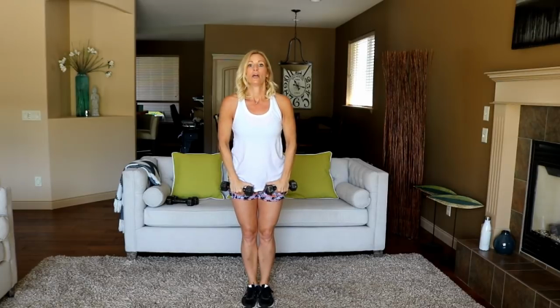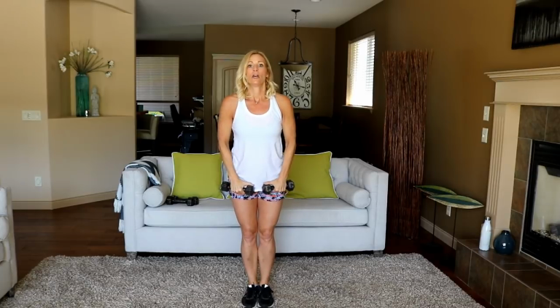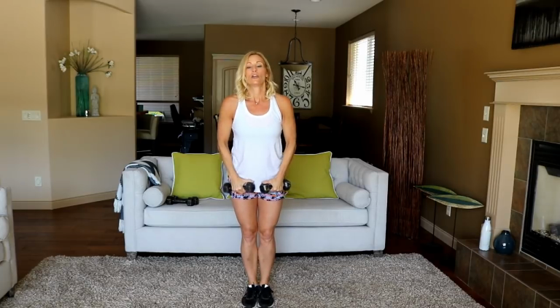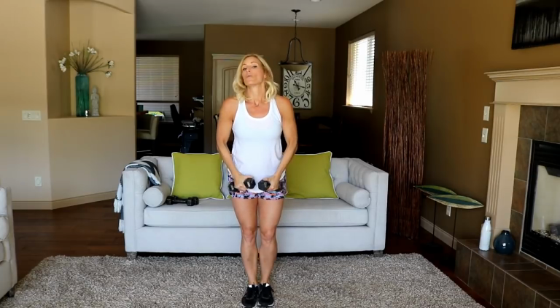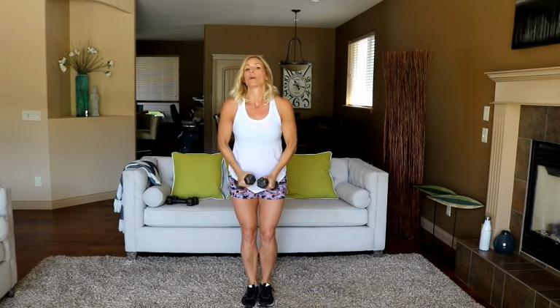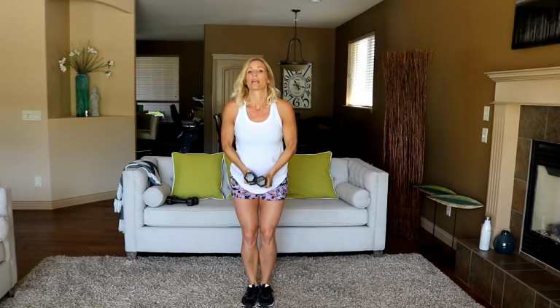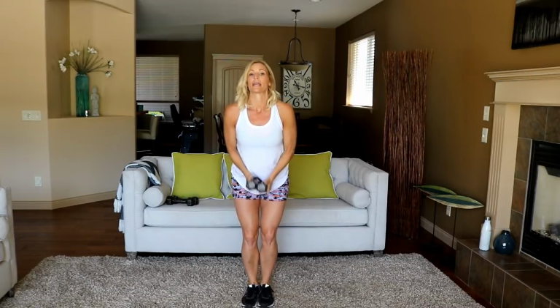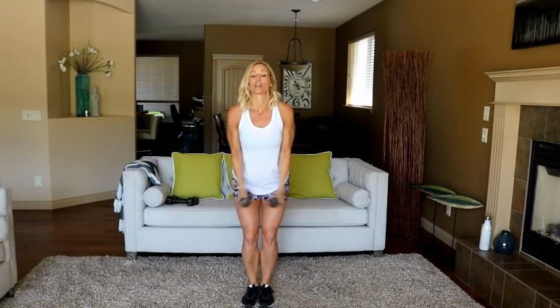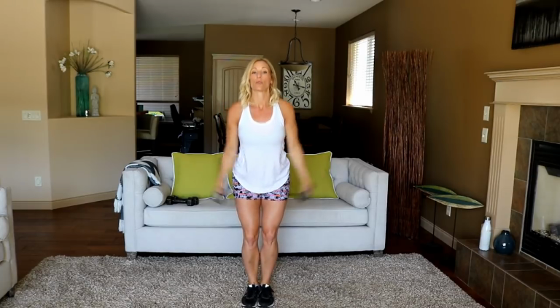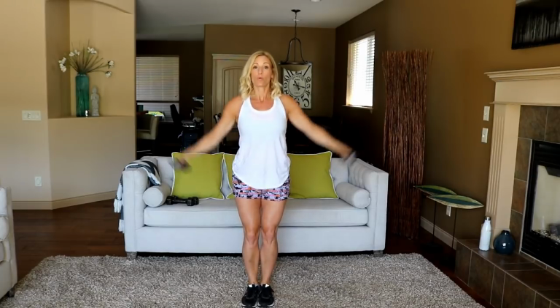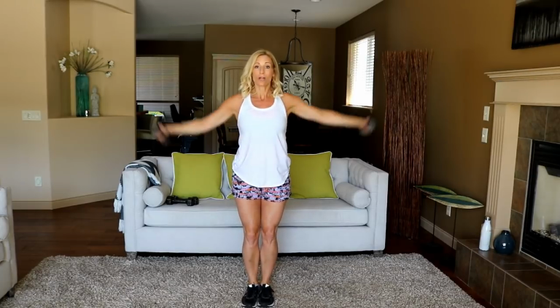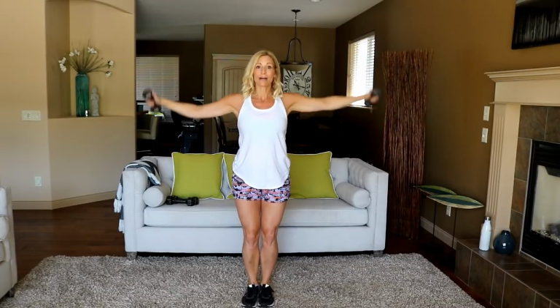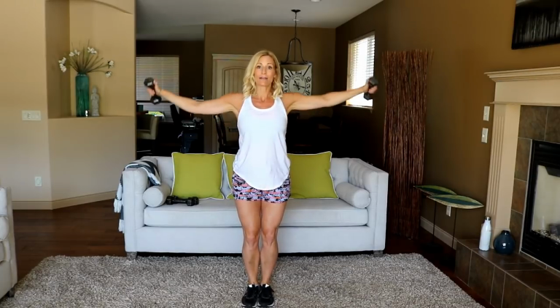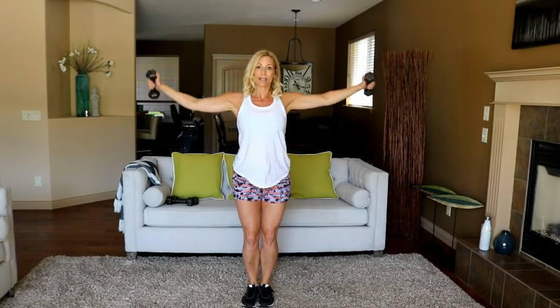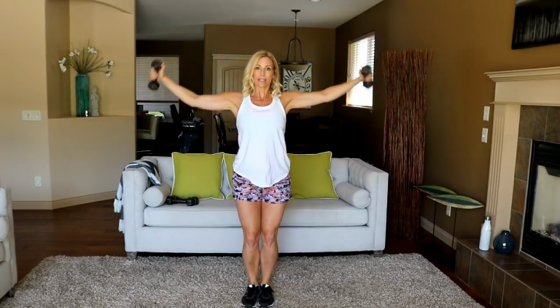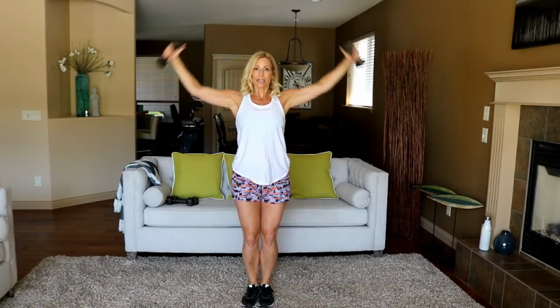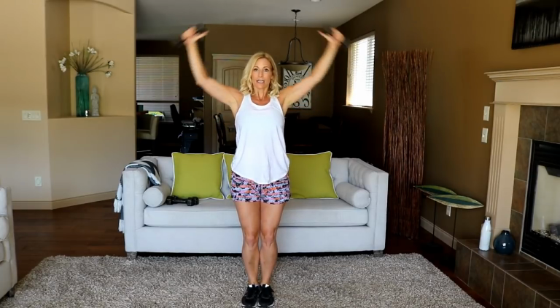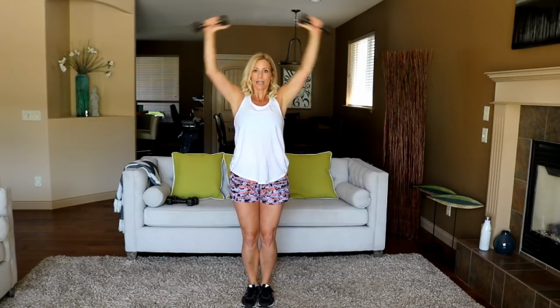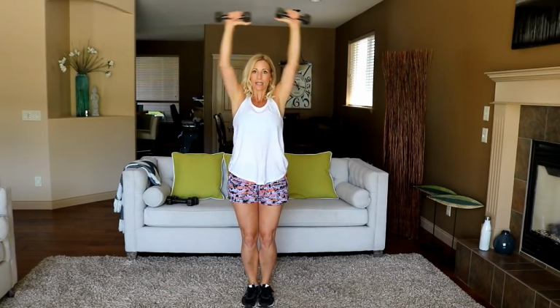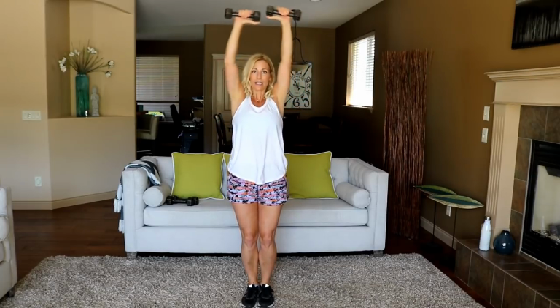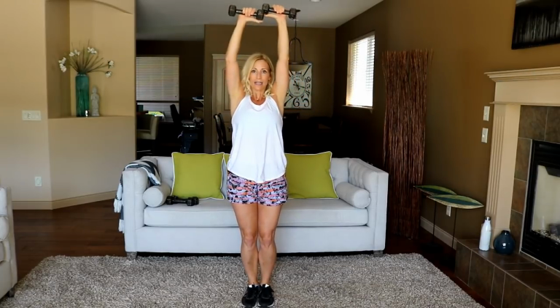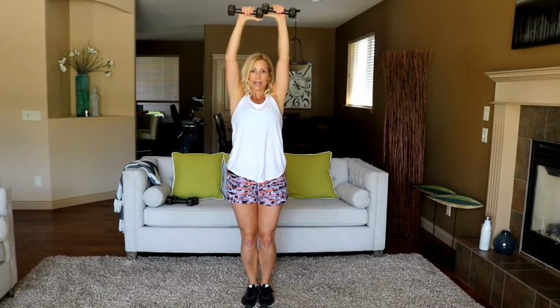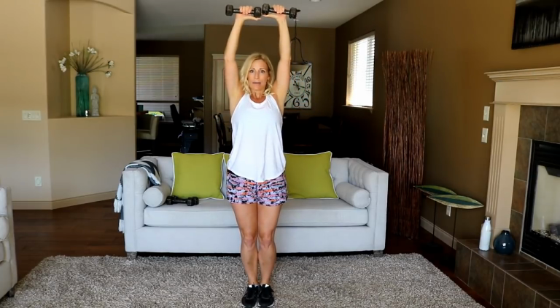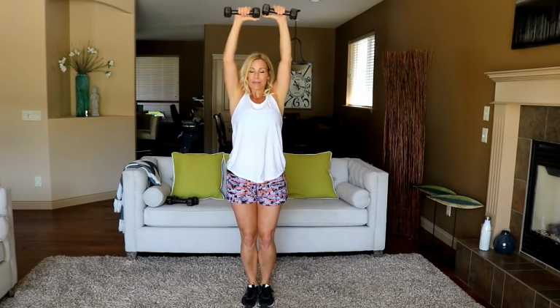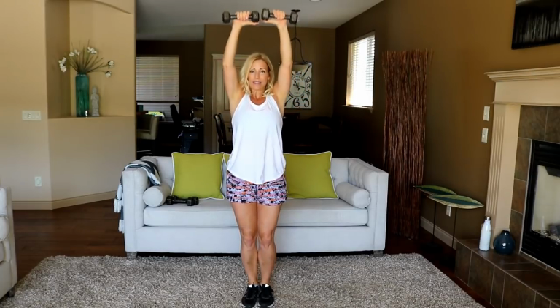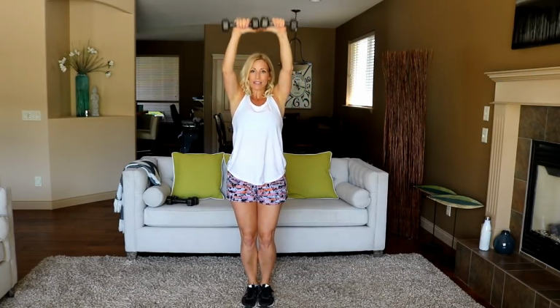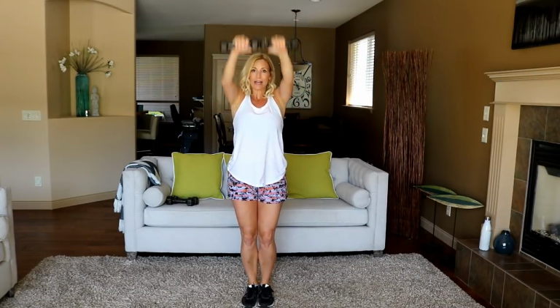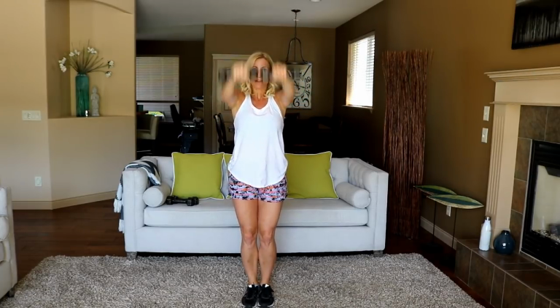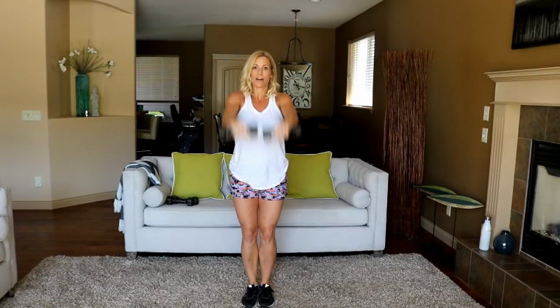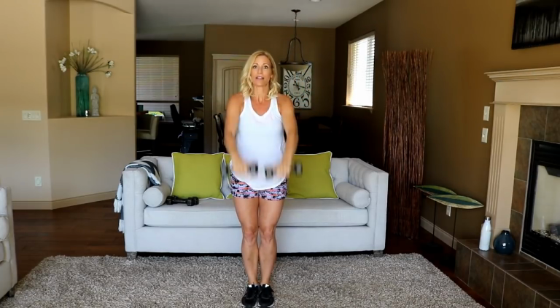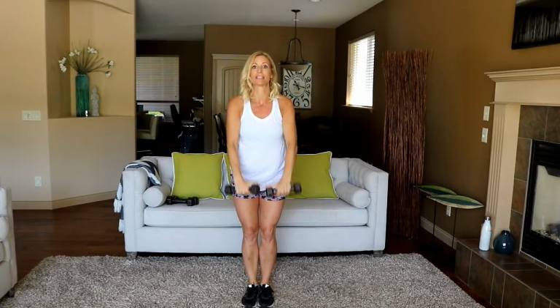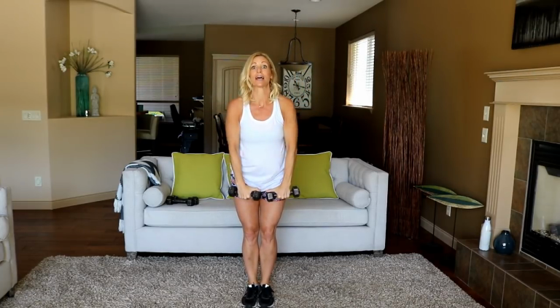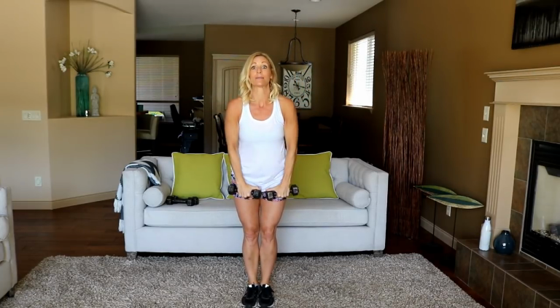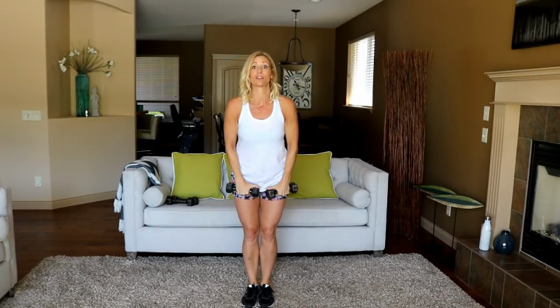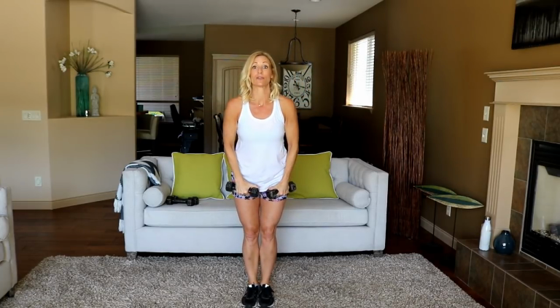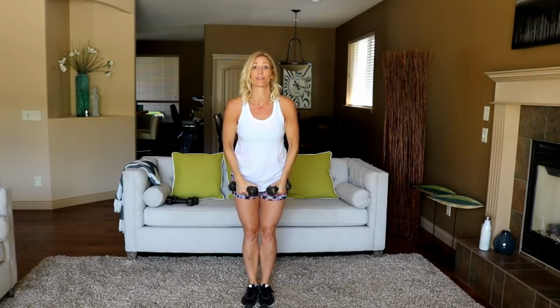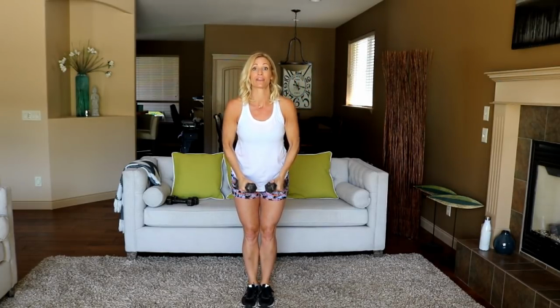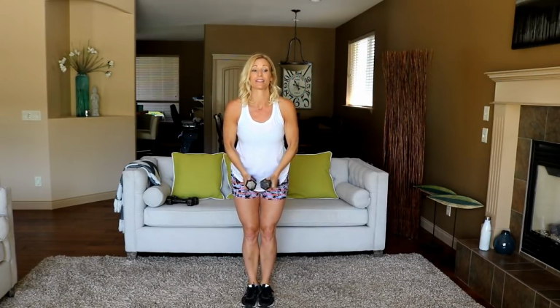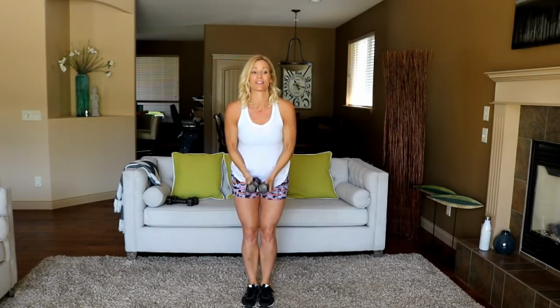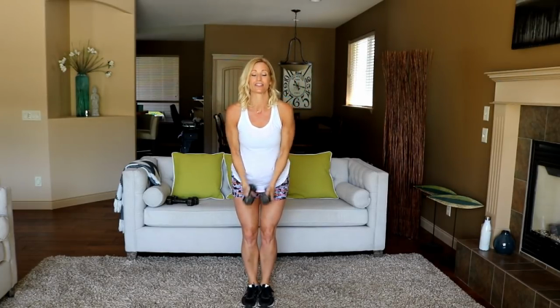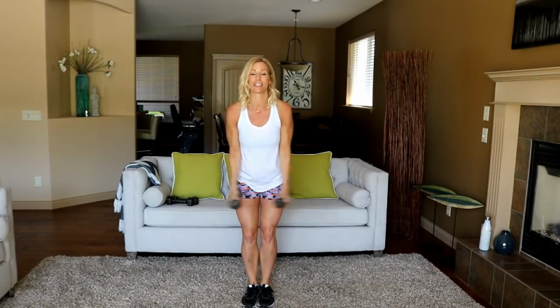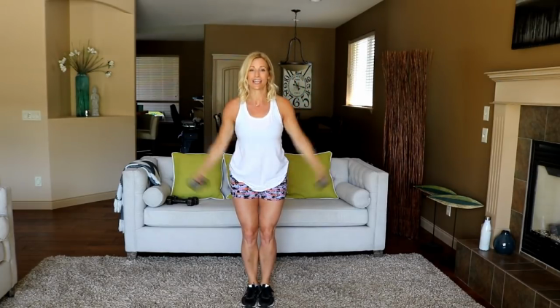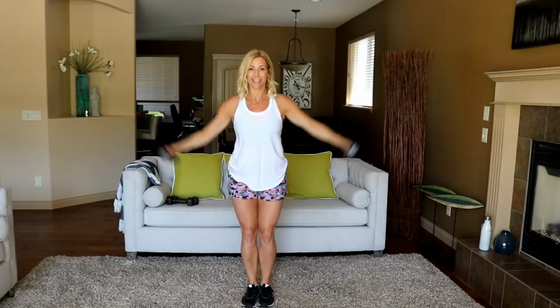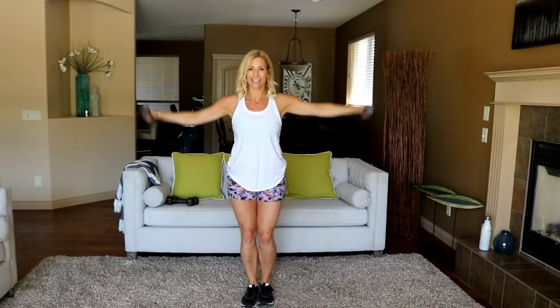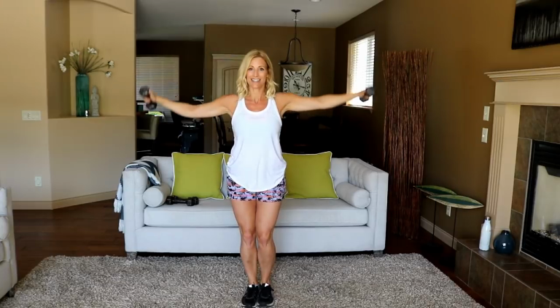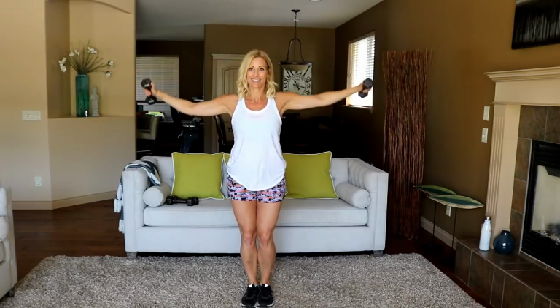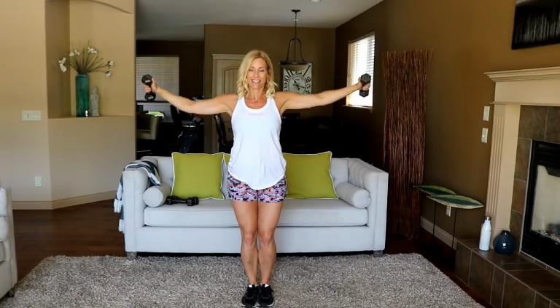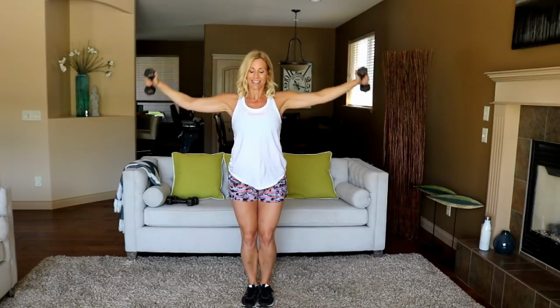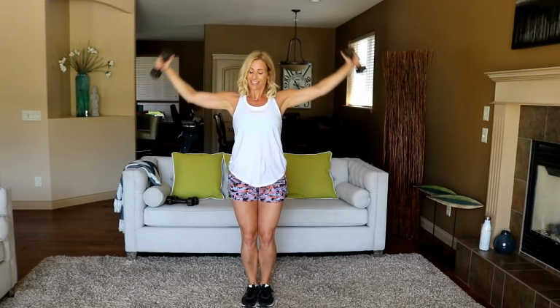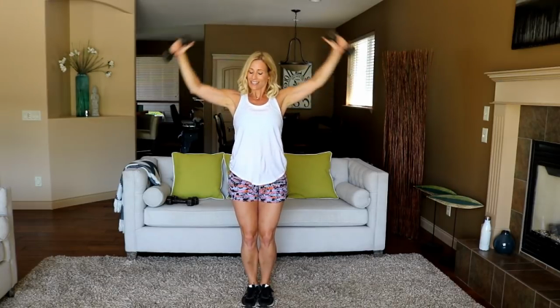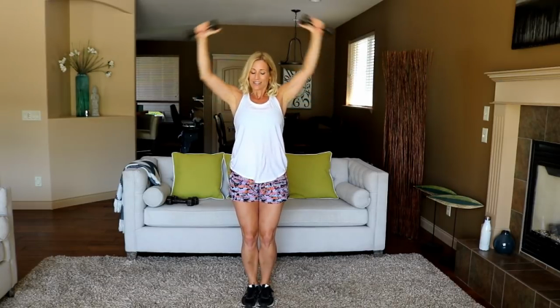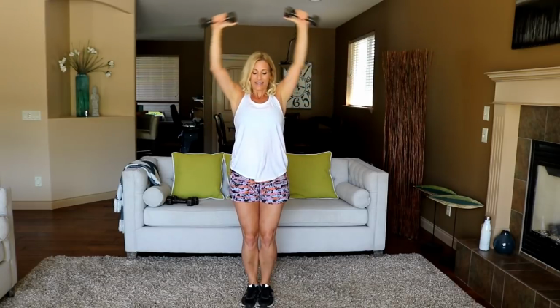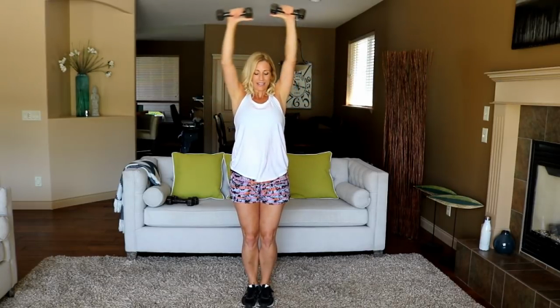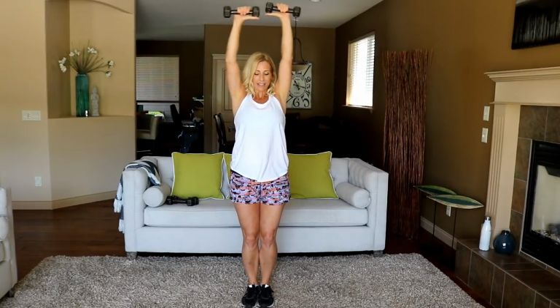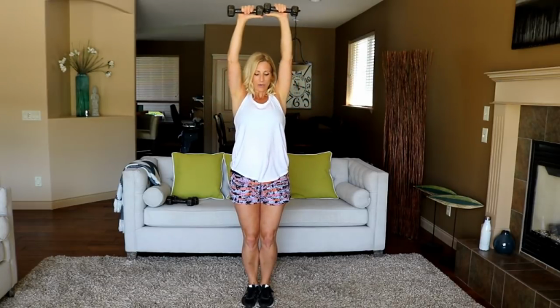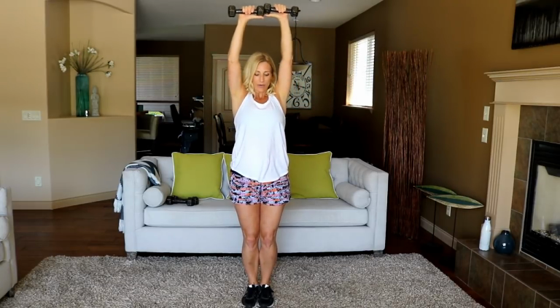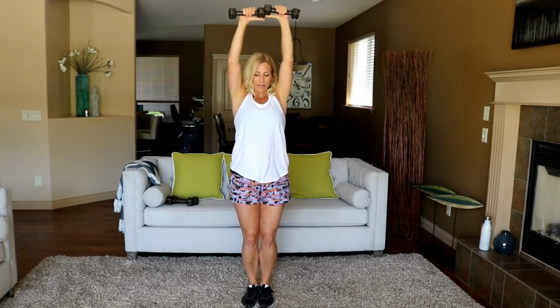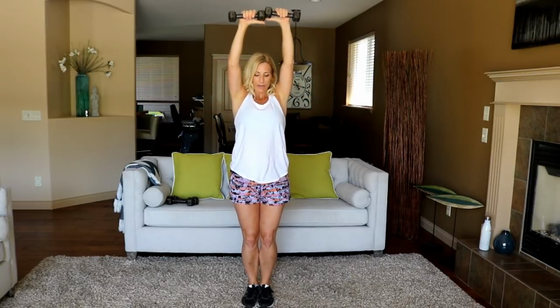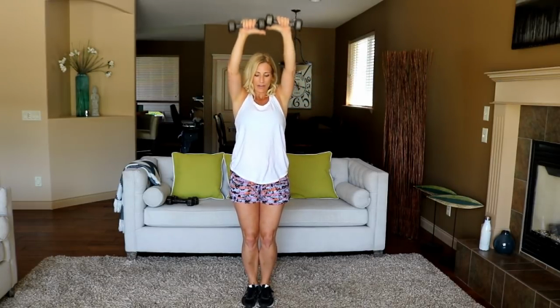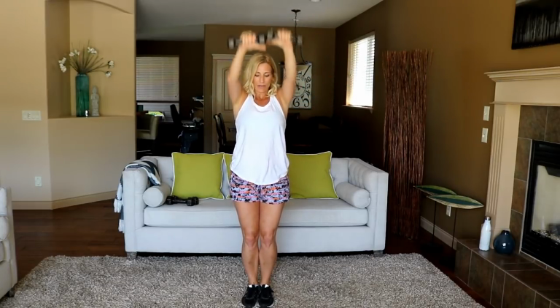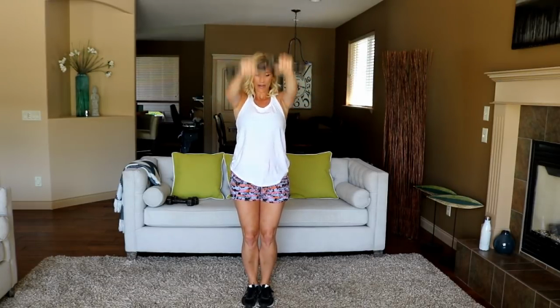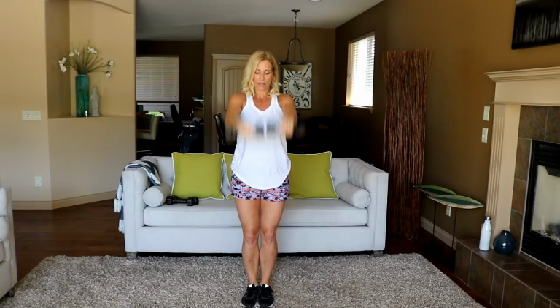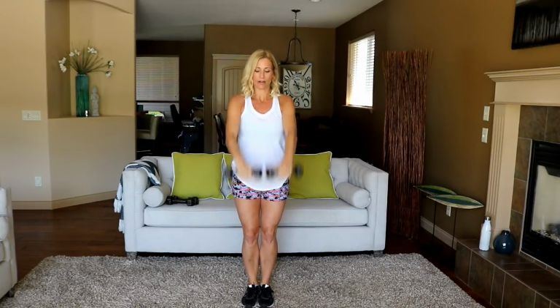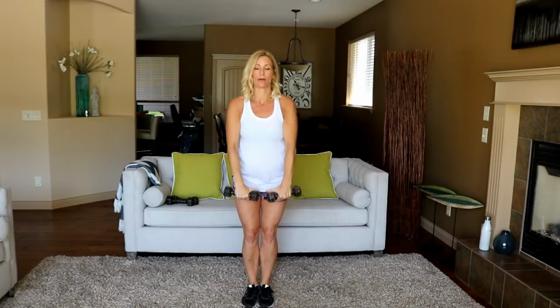If you want to get a good workout in but still have time to do other things in your day, this is the one for you right here.